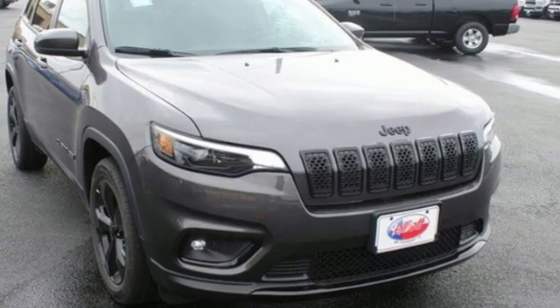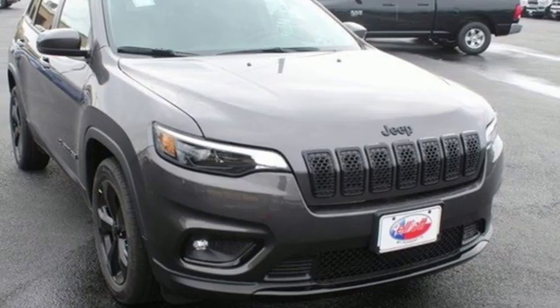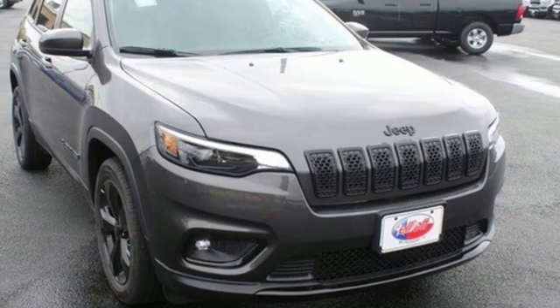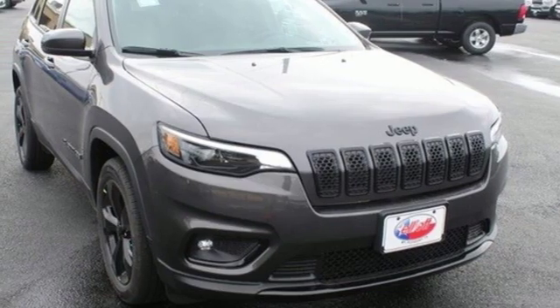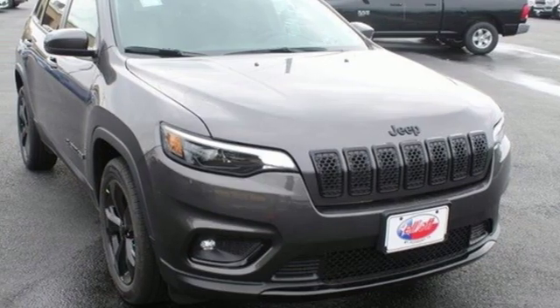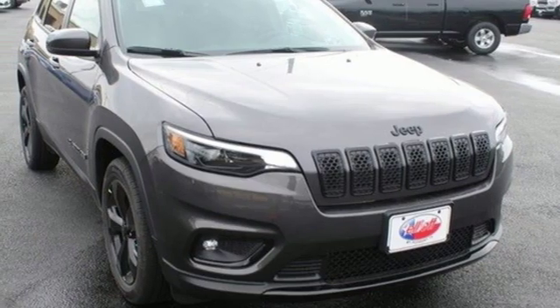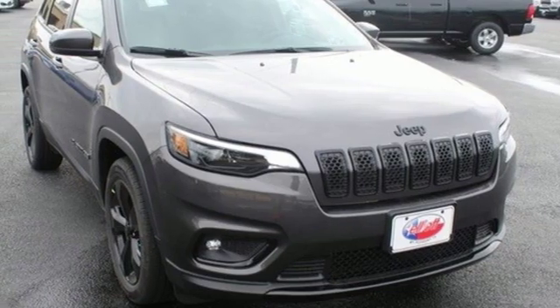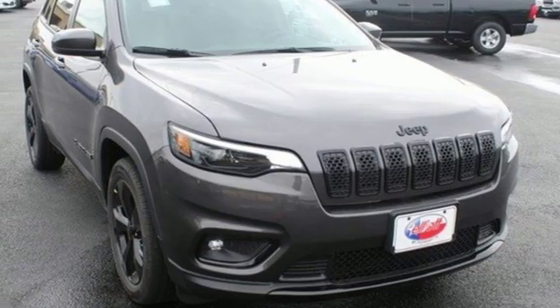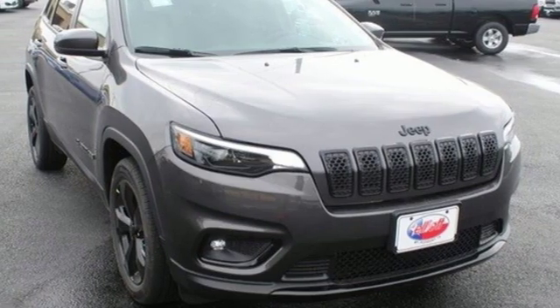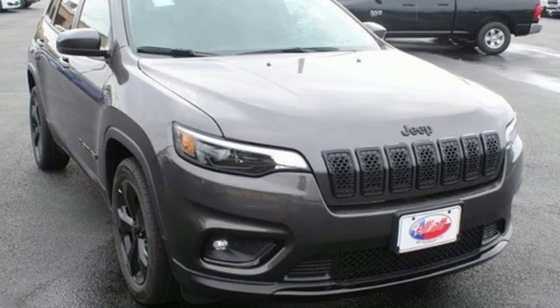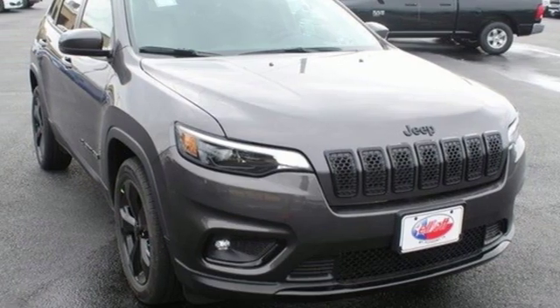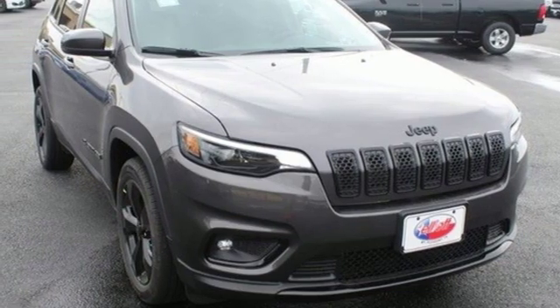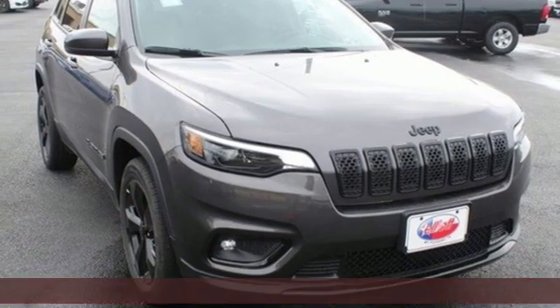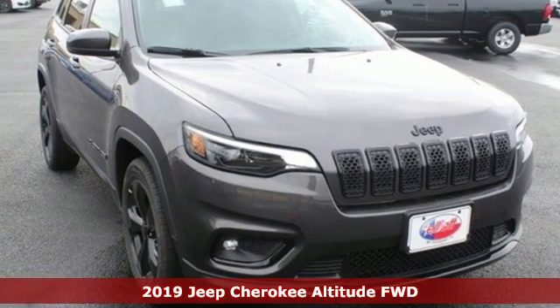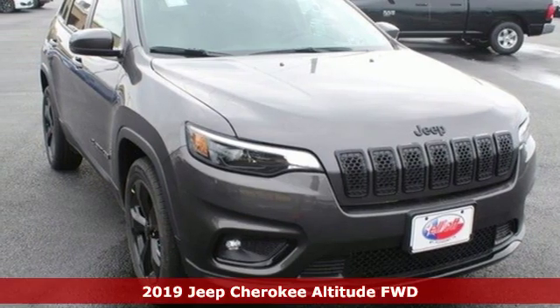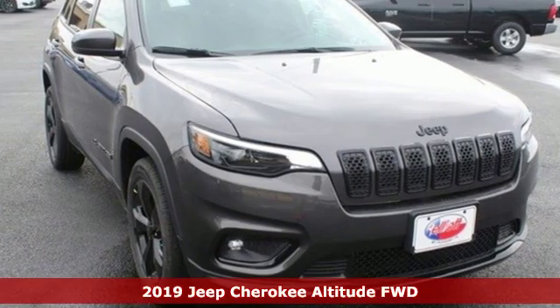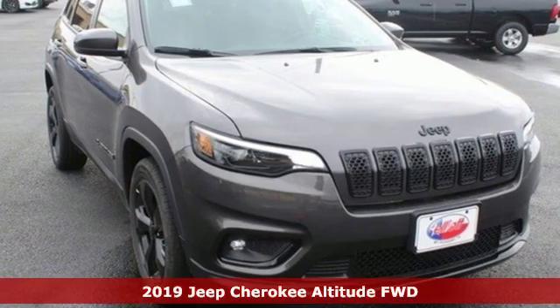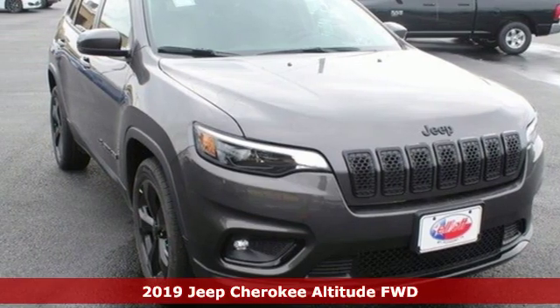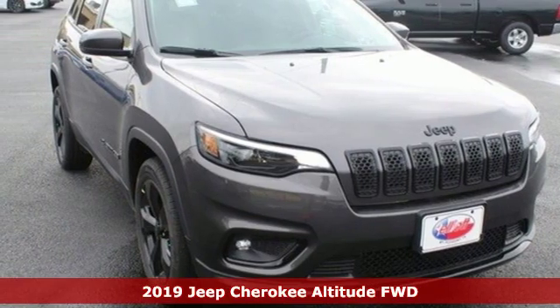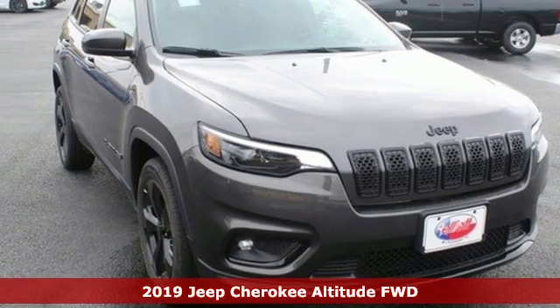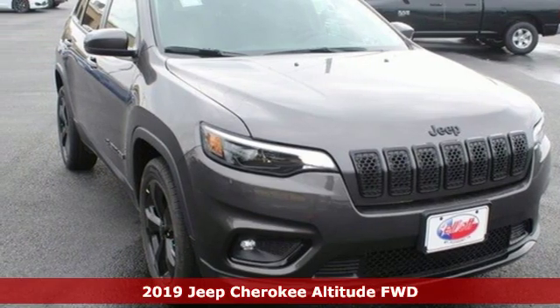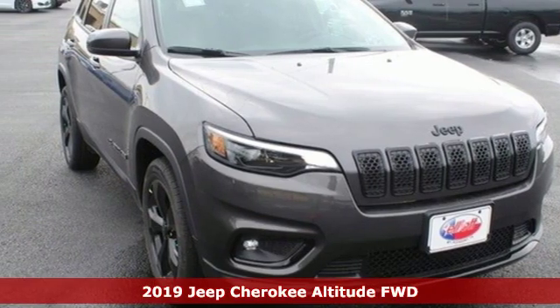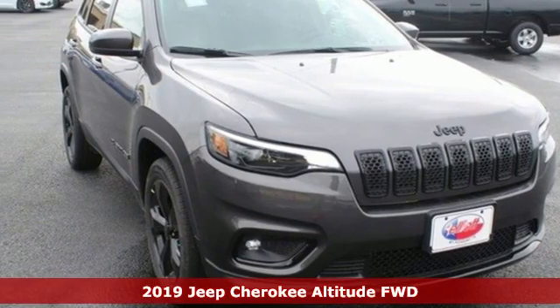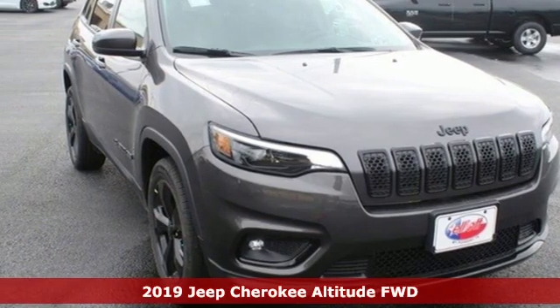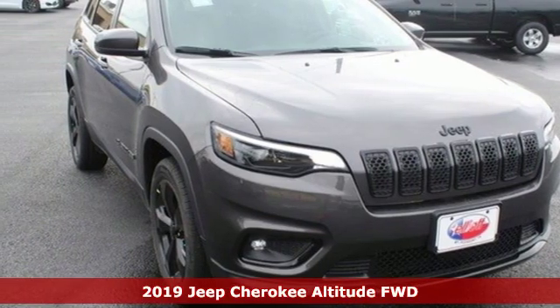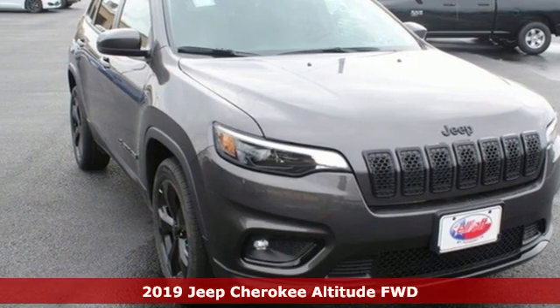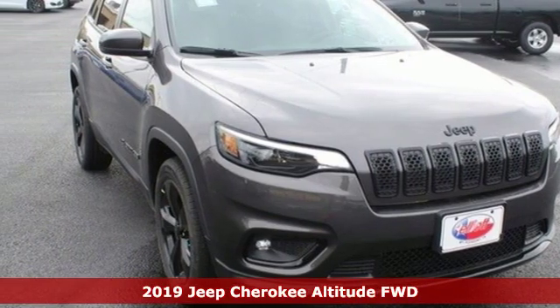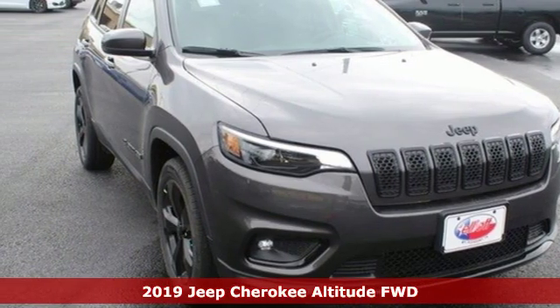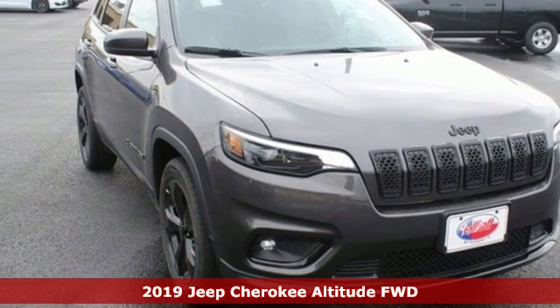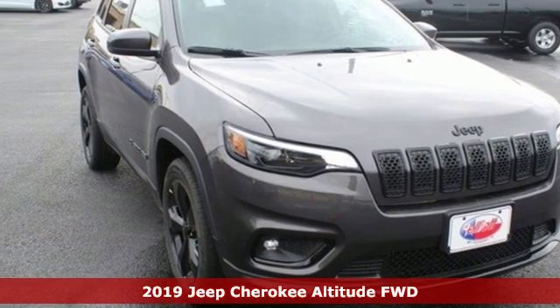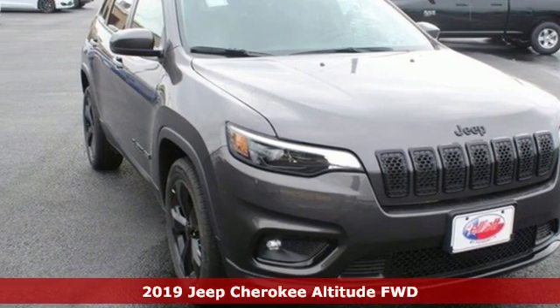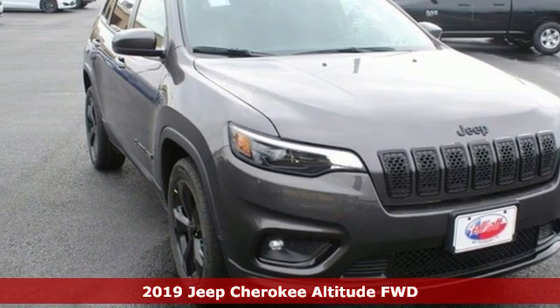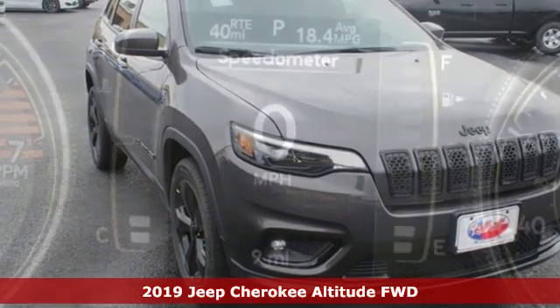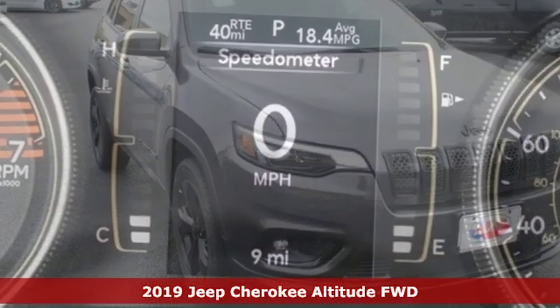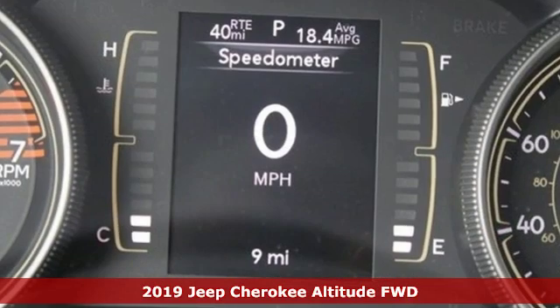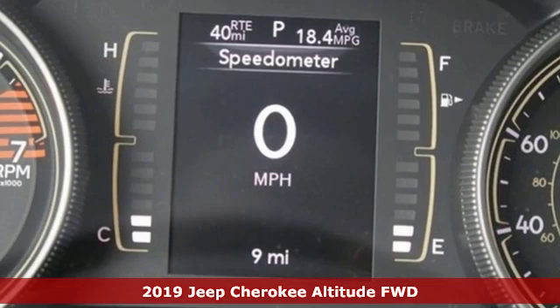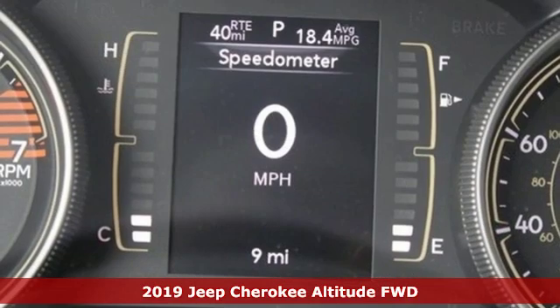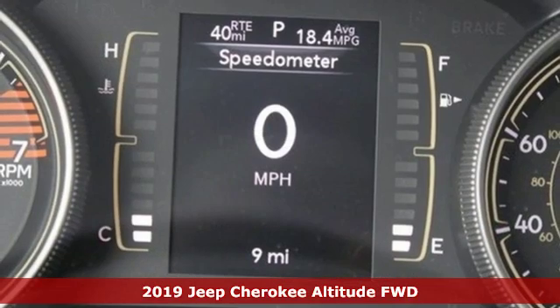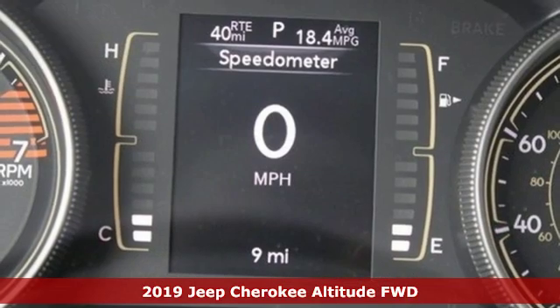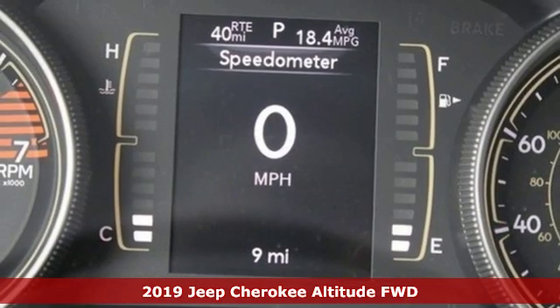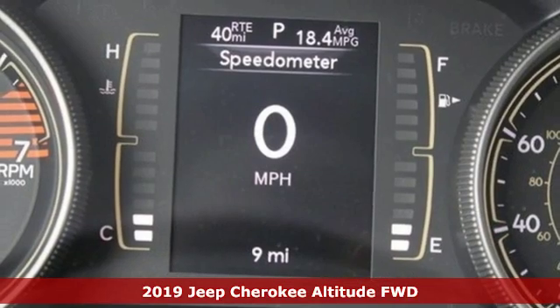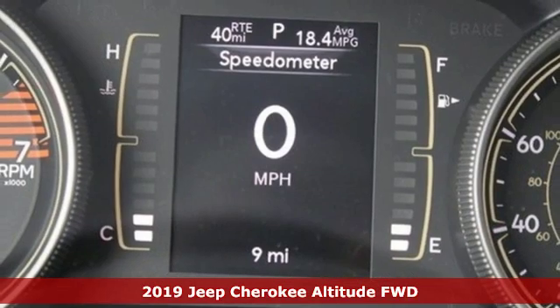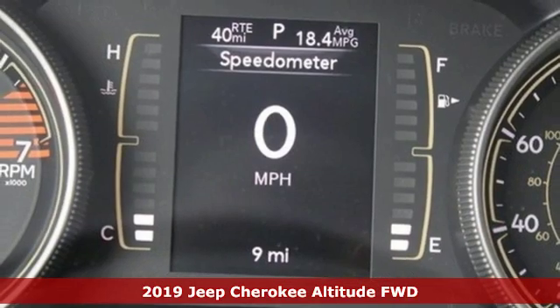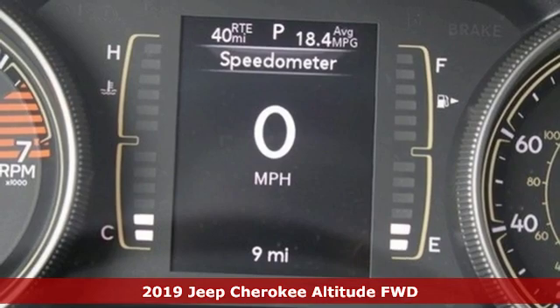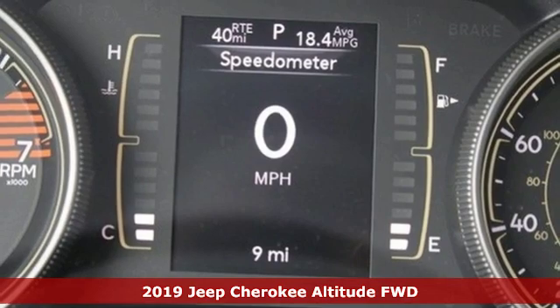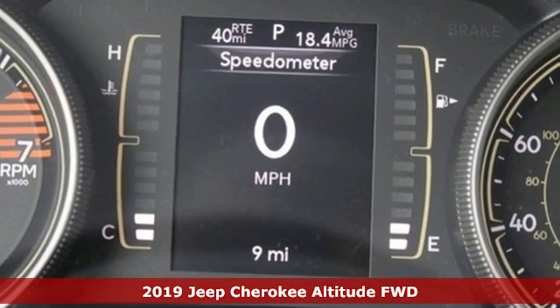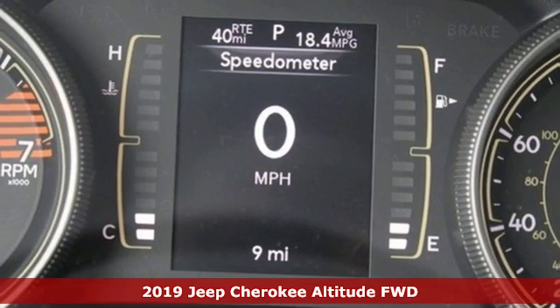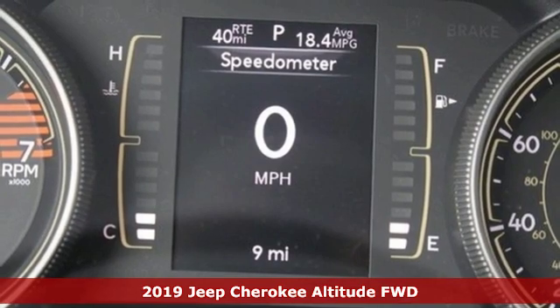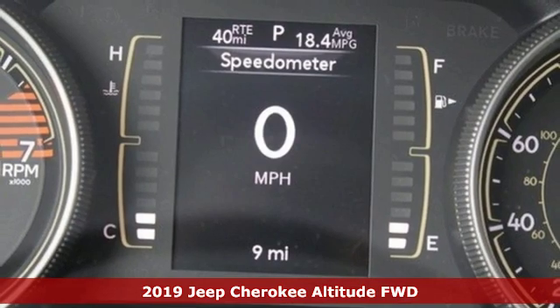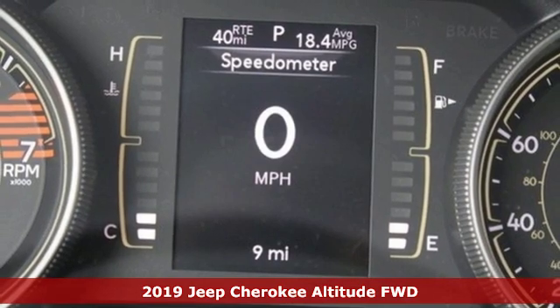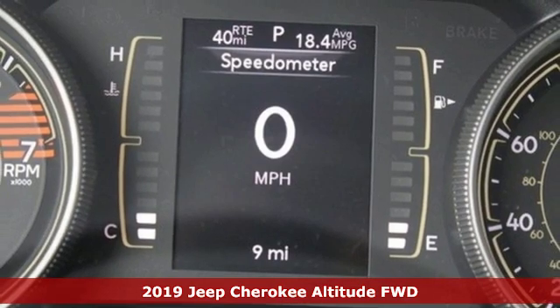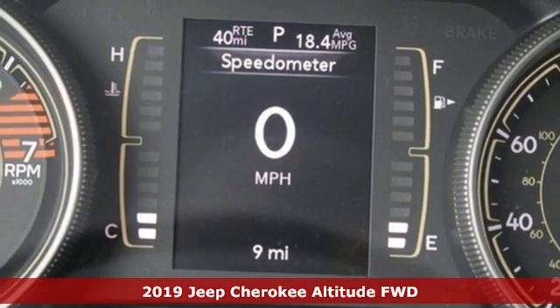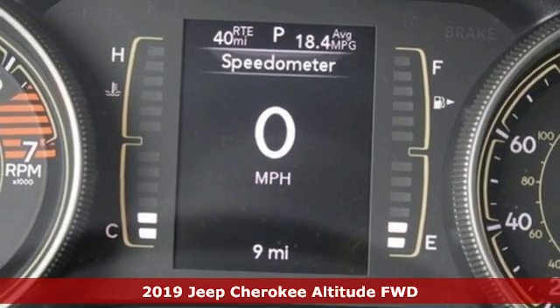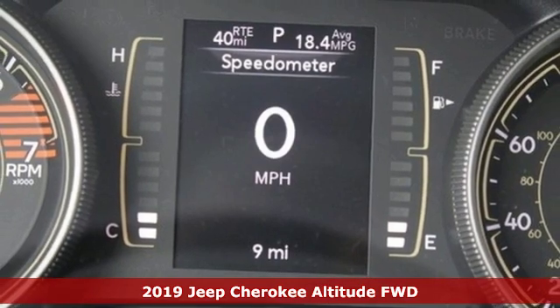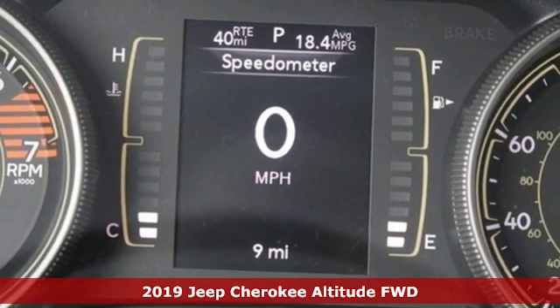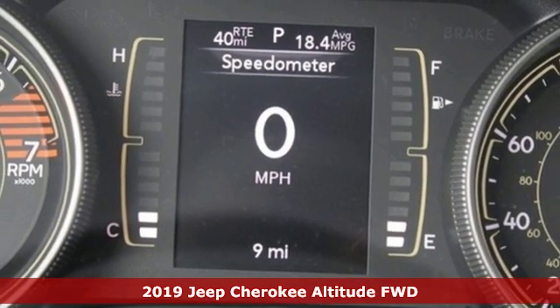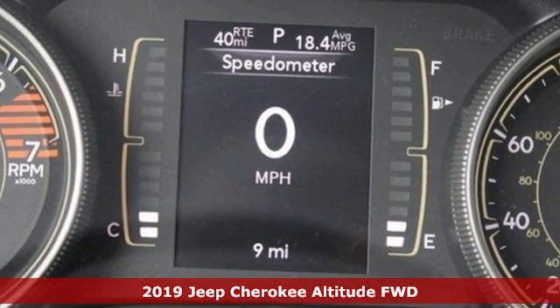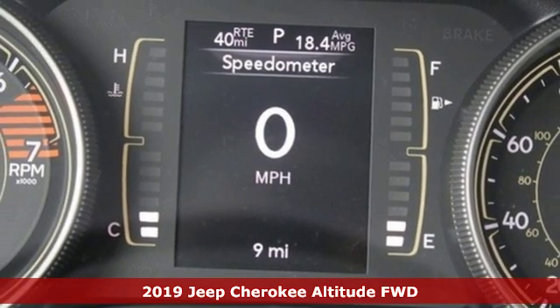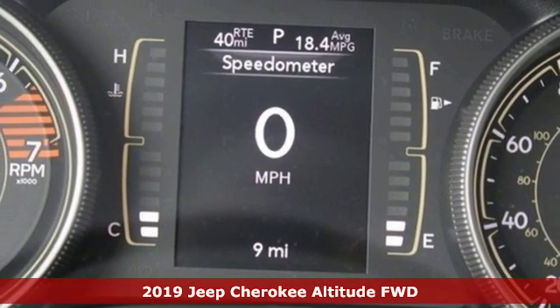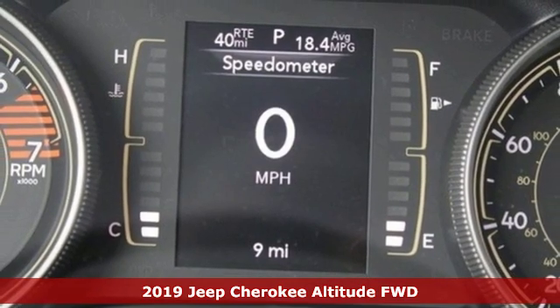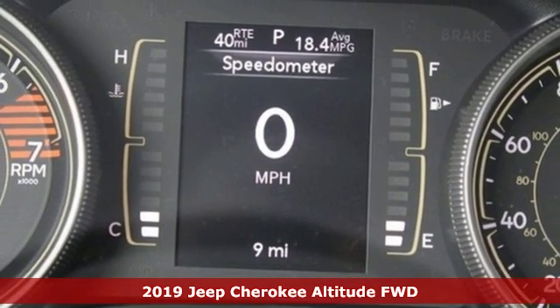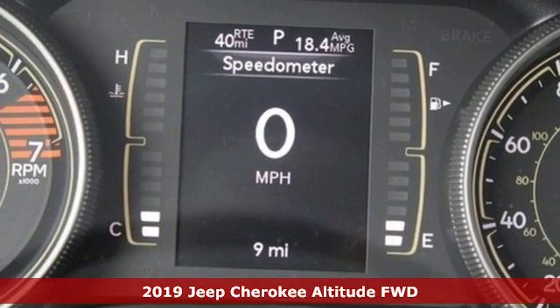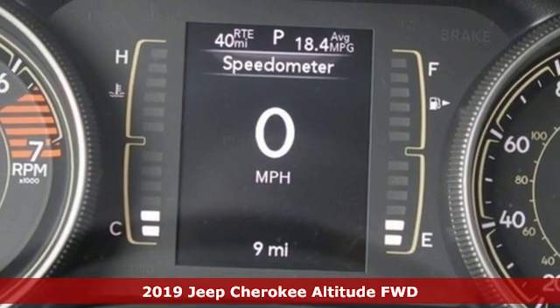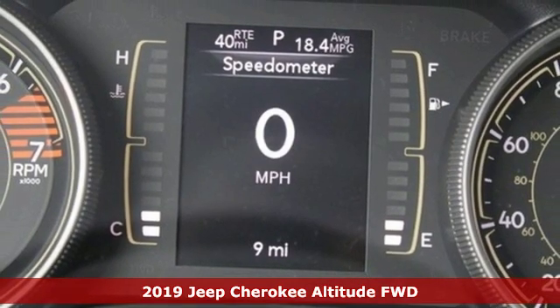Here's a new 2019 Jeep Cherokee. Everywhere you want to go, anything you want to do, Jeep takes you there.